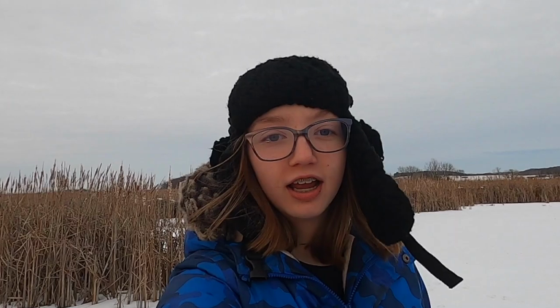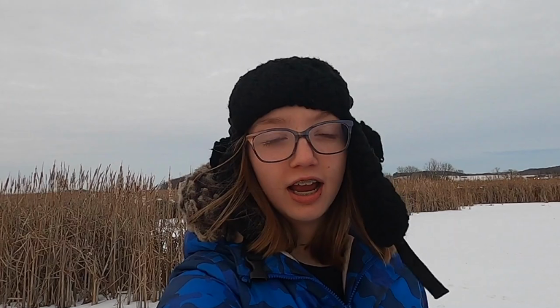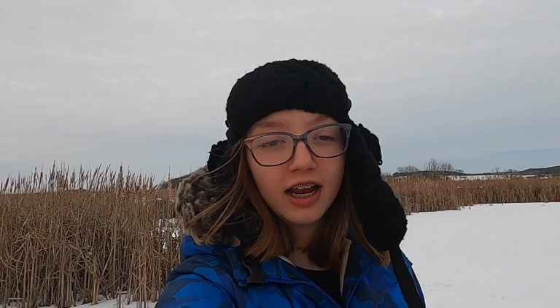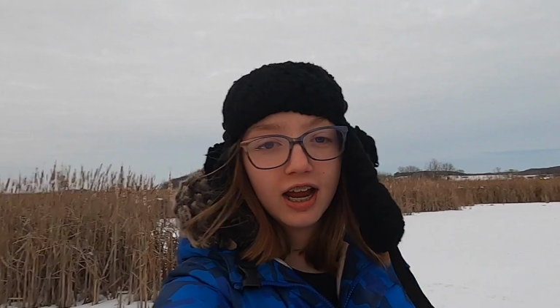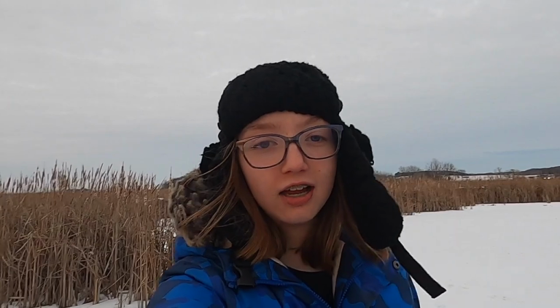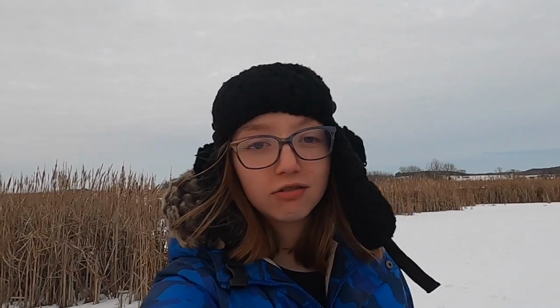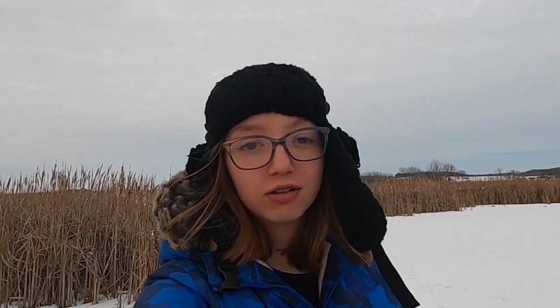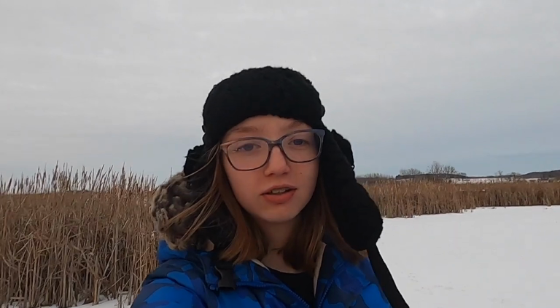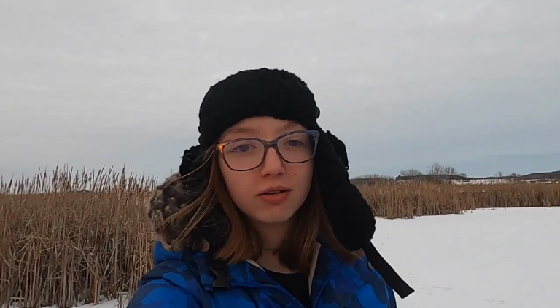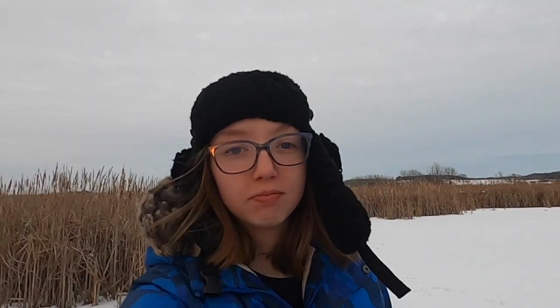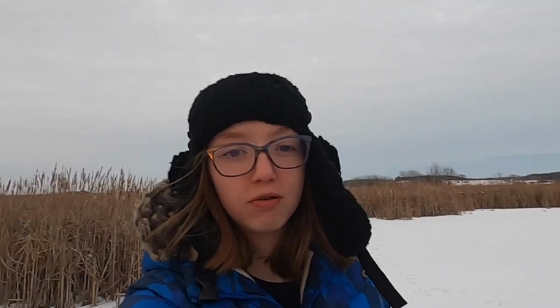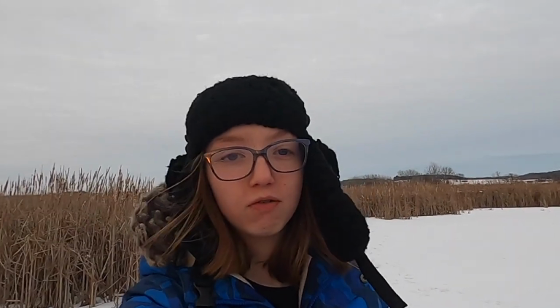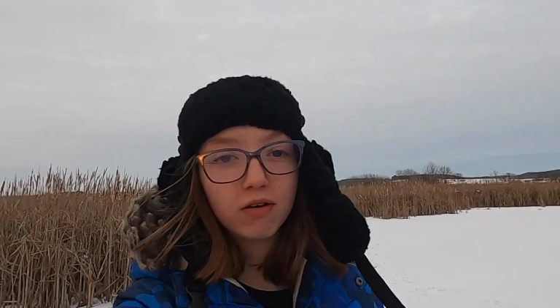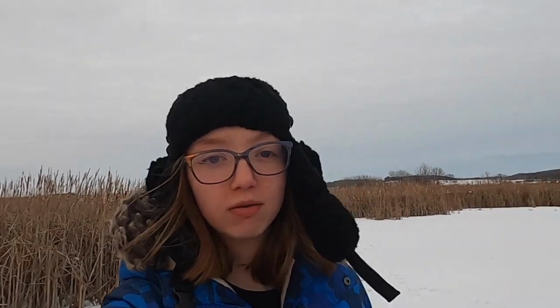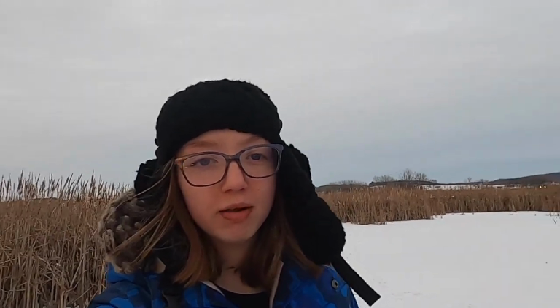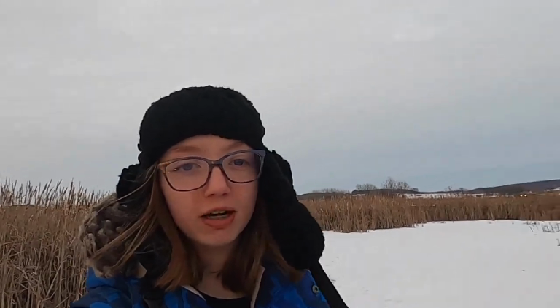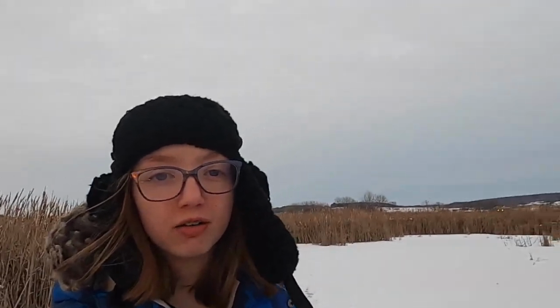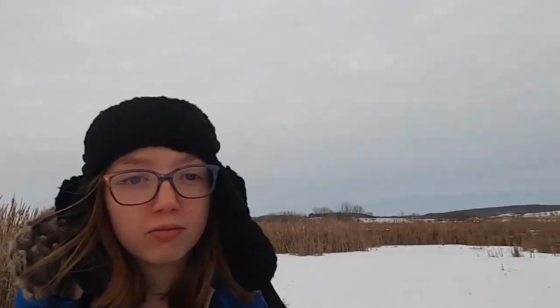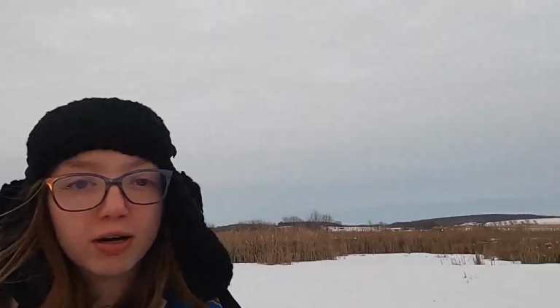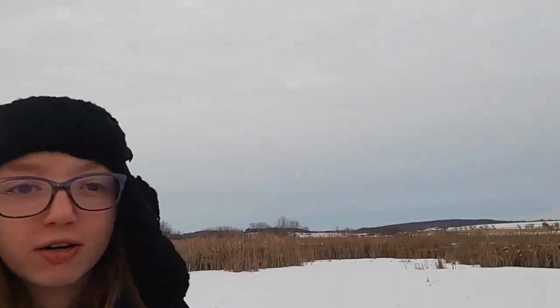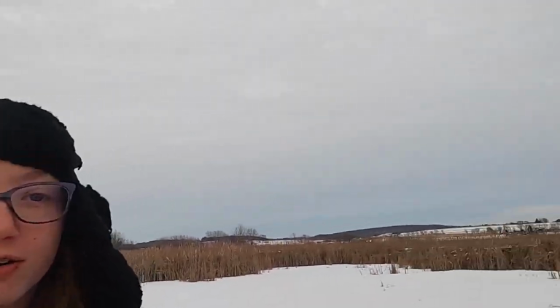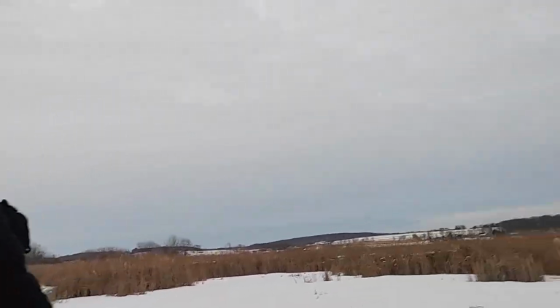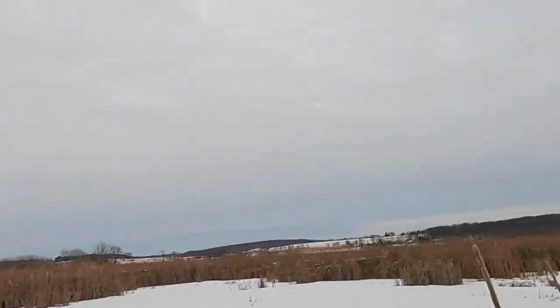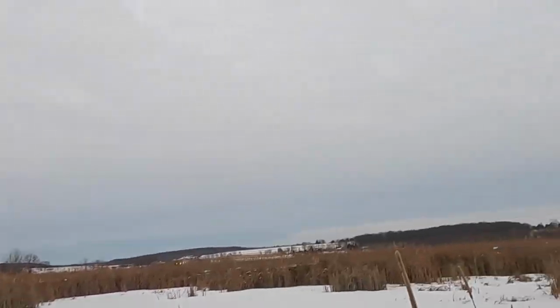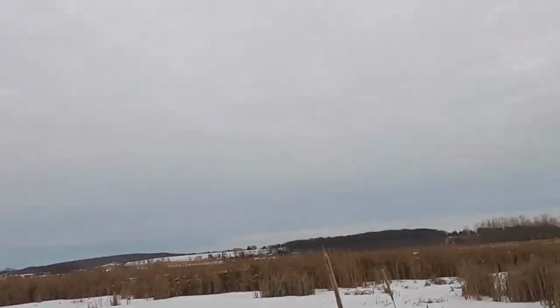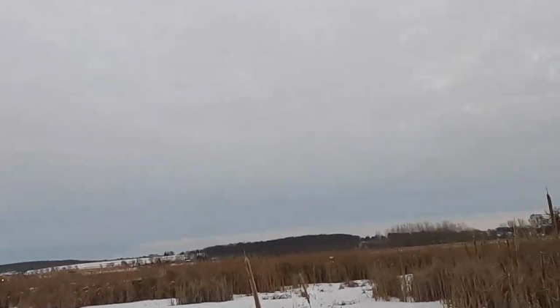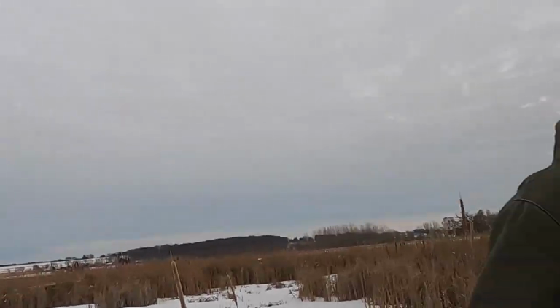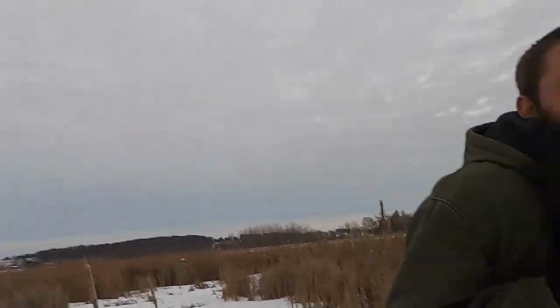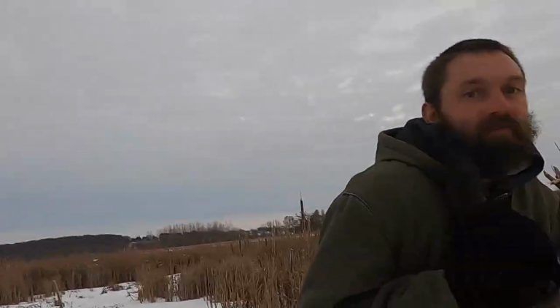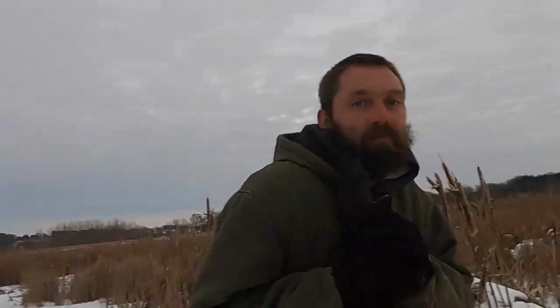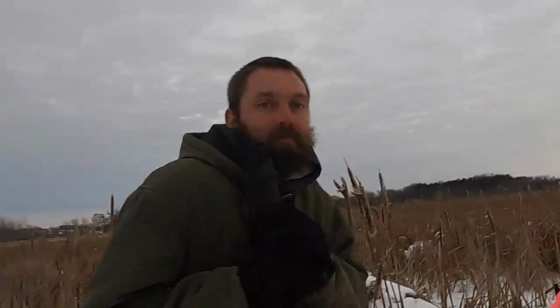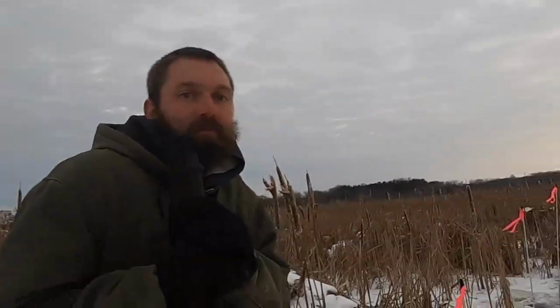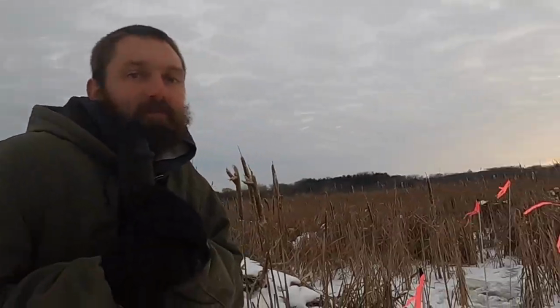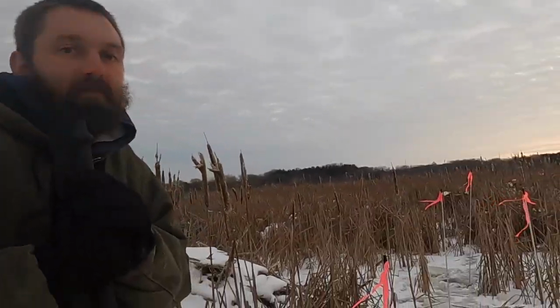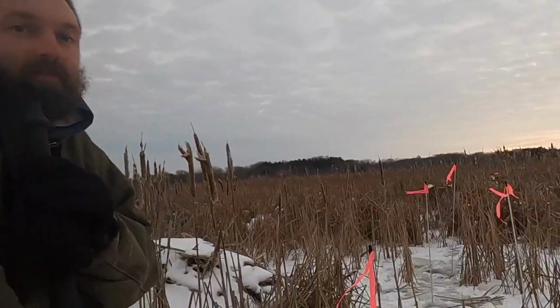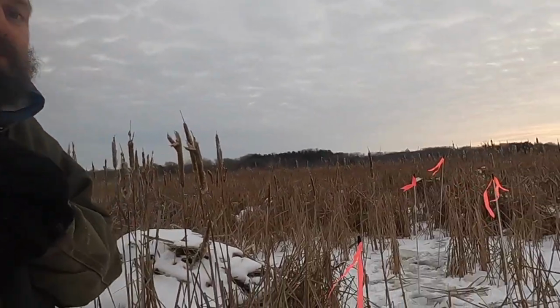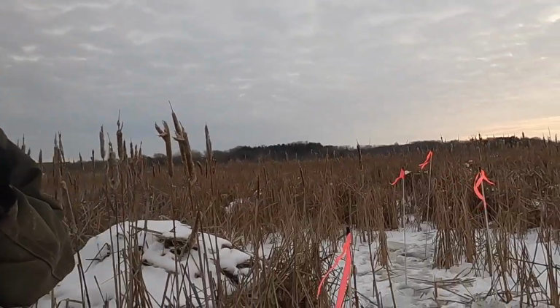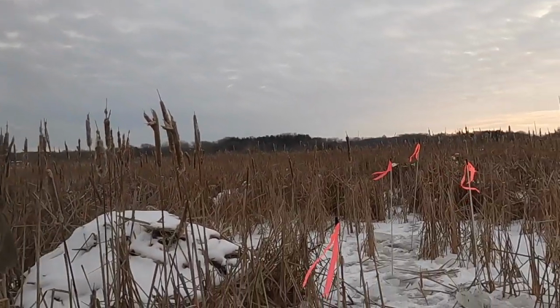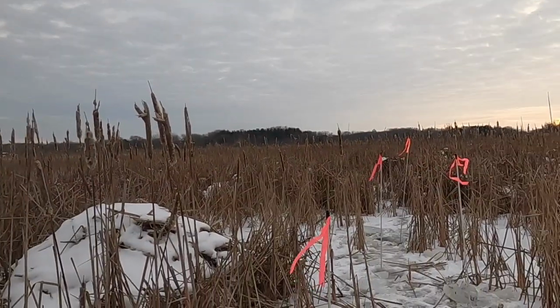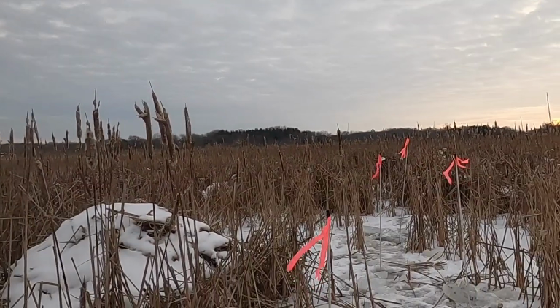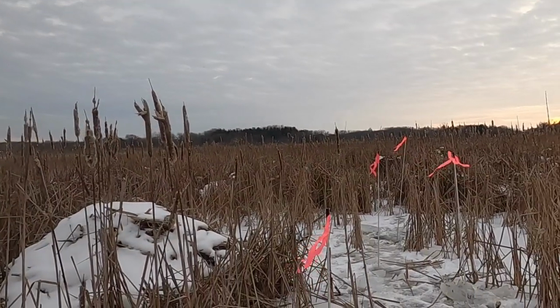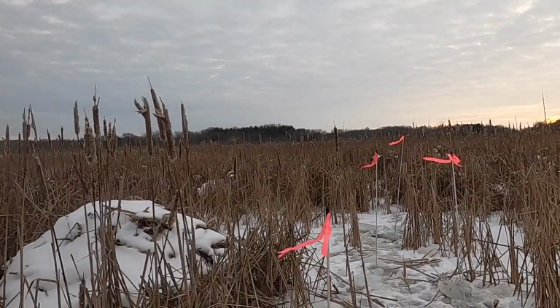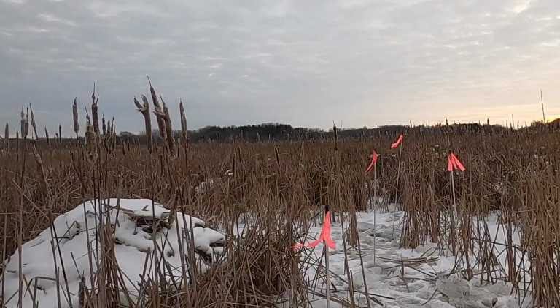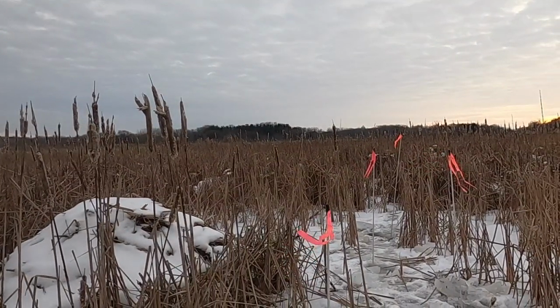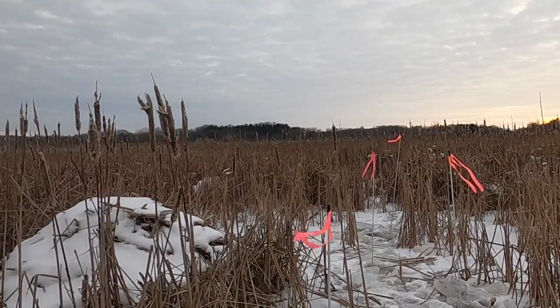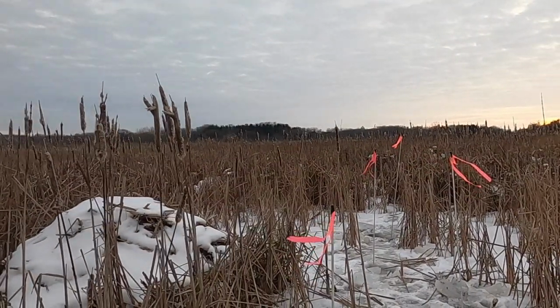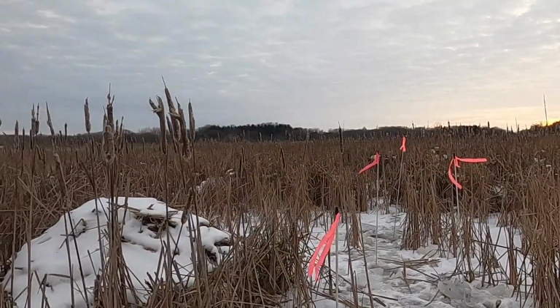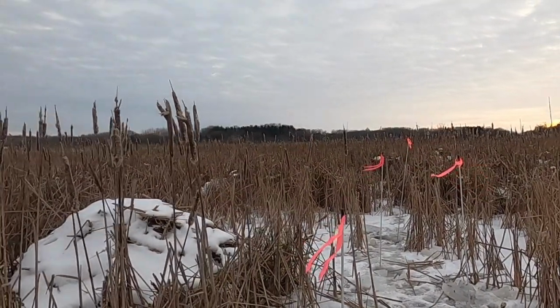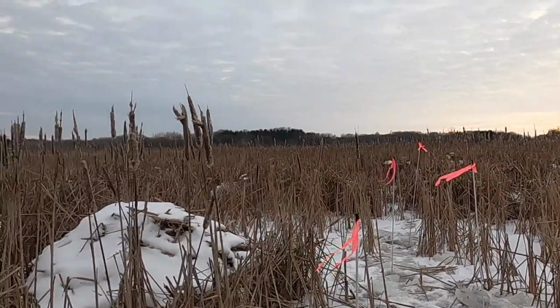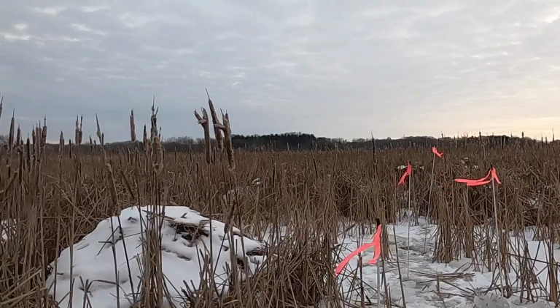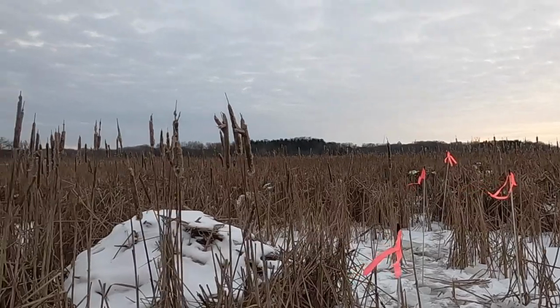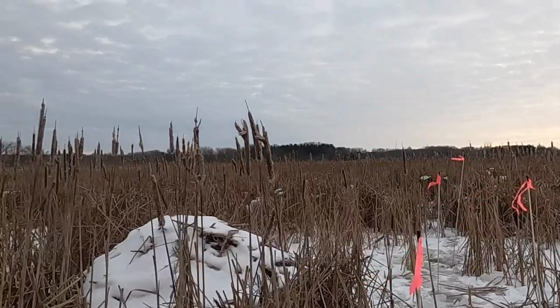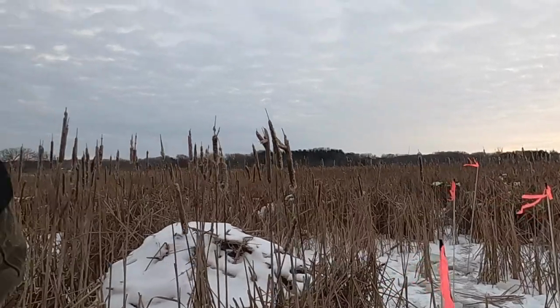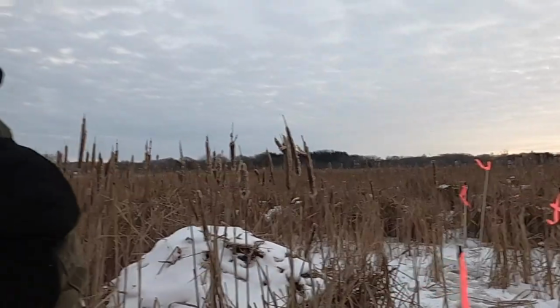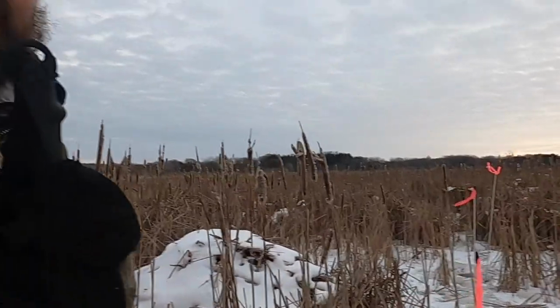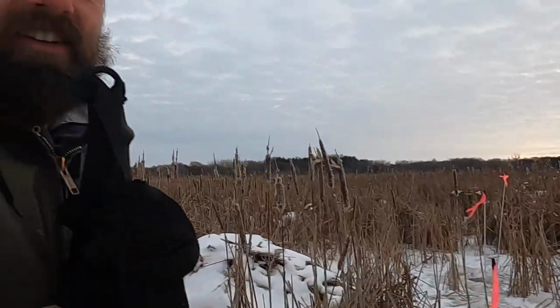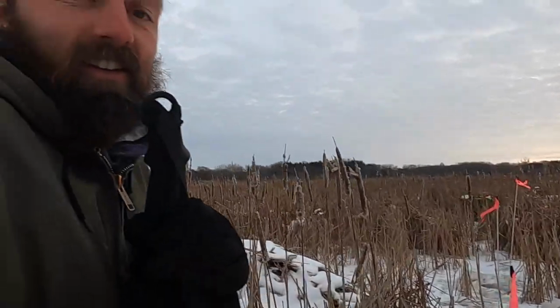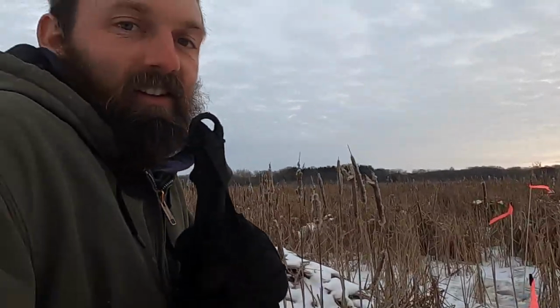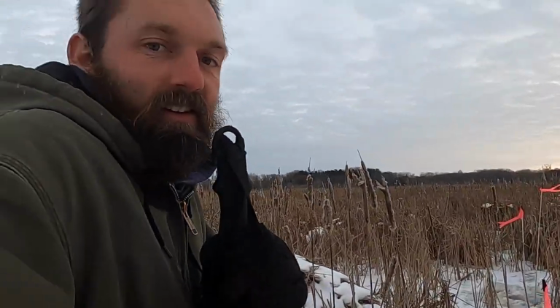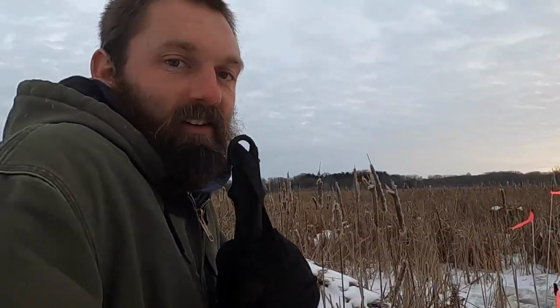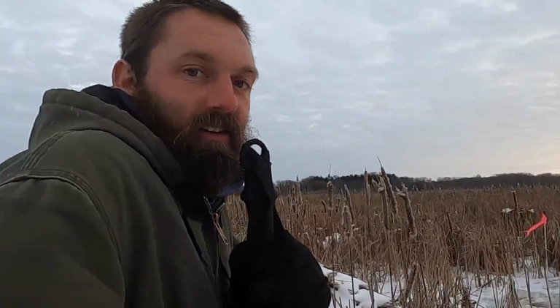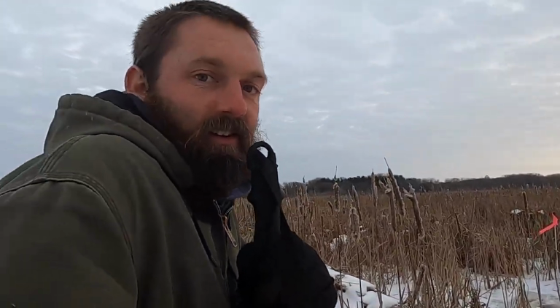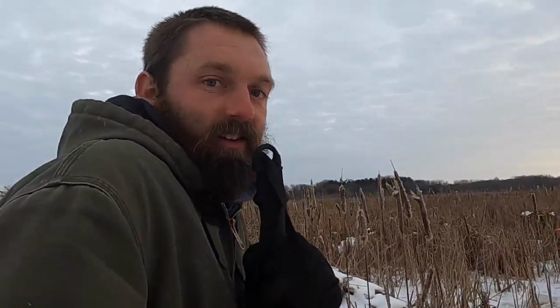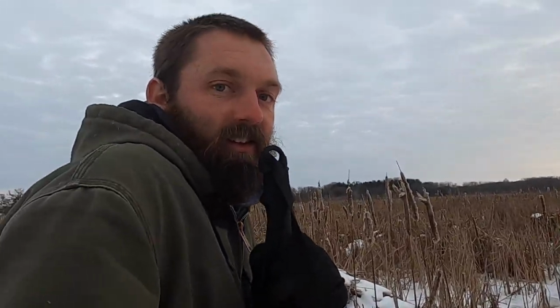Hey guys, what is up? Welcome back to a brand new day. We're checking our muskrats. That's how he's going to break them open.